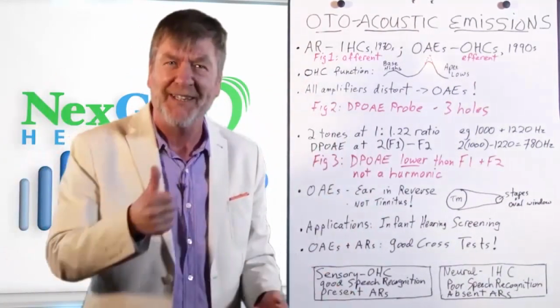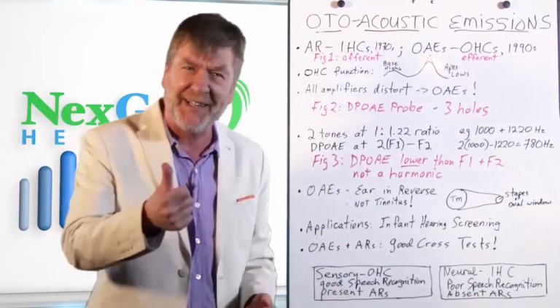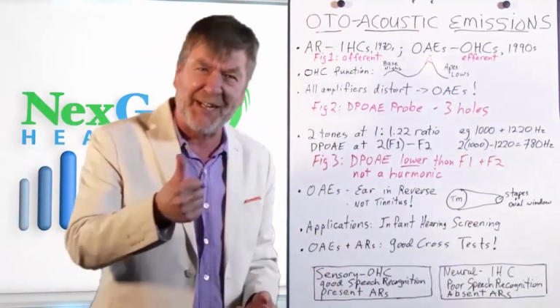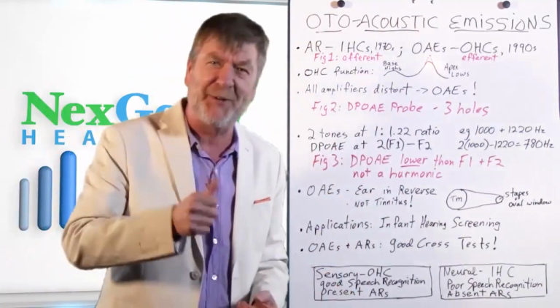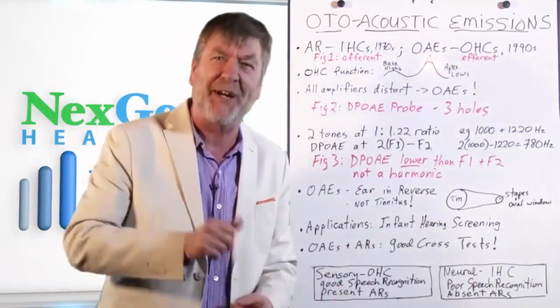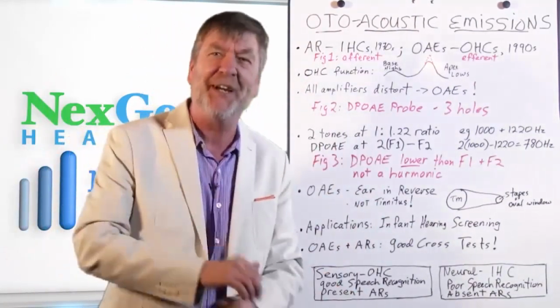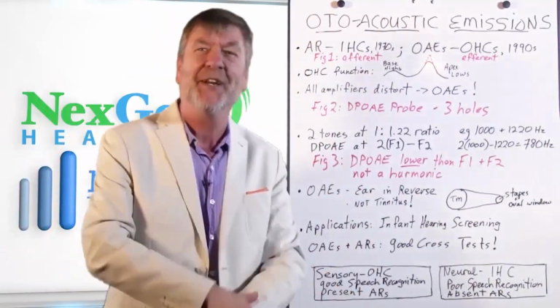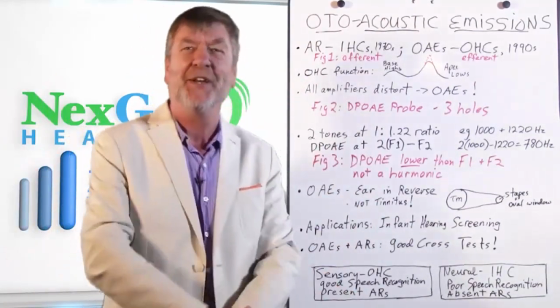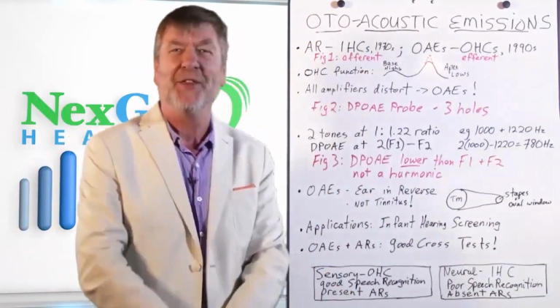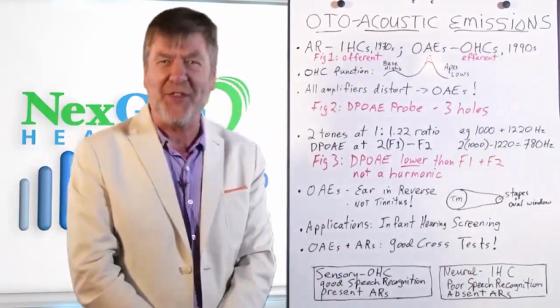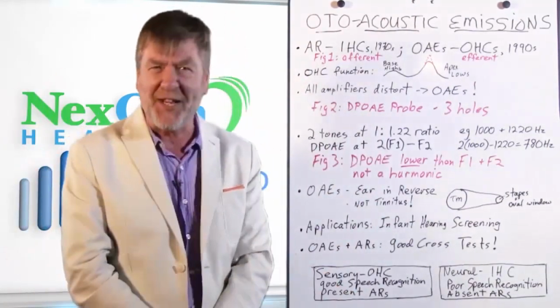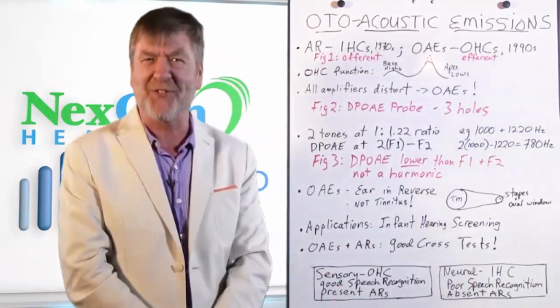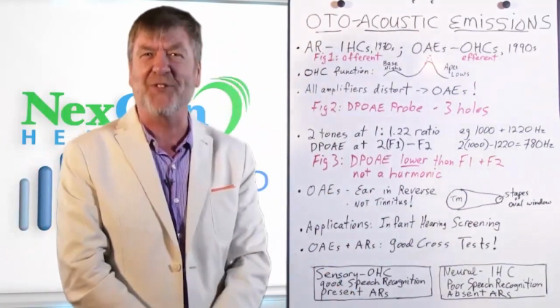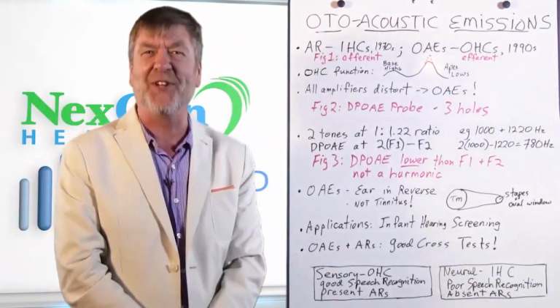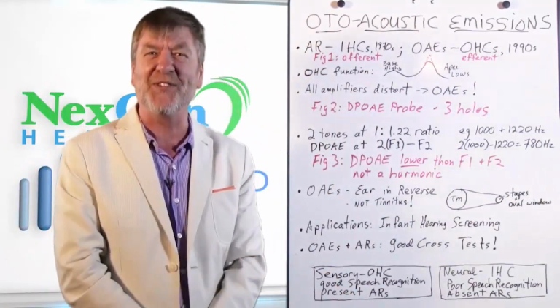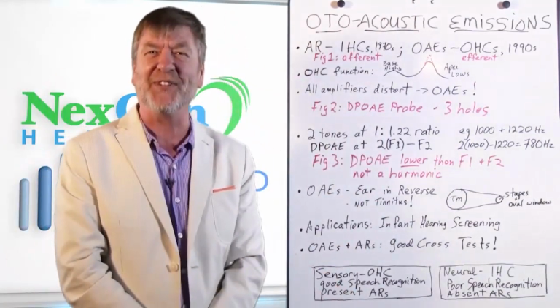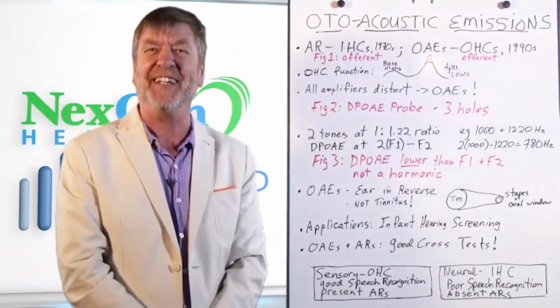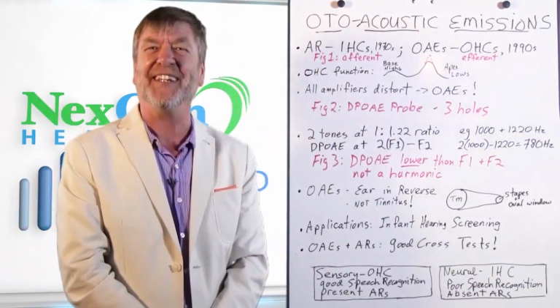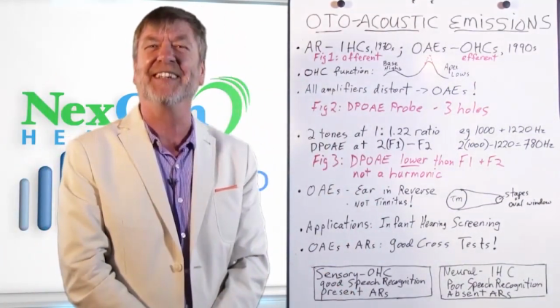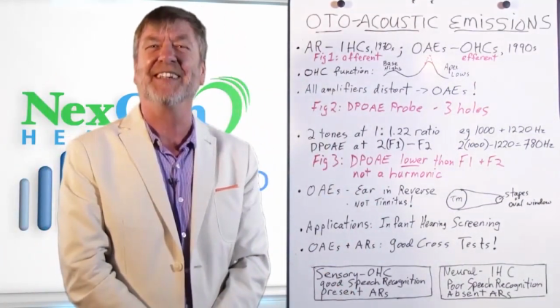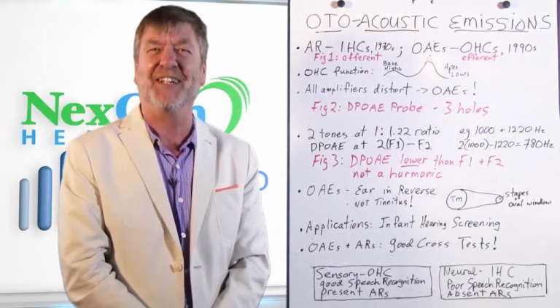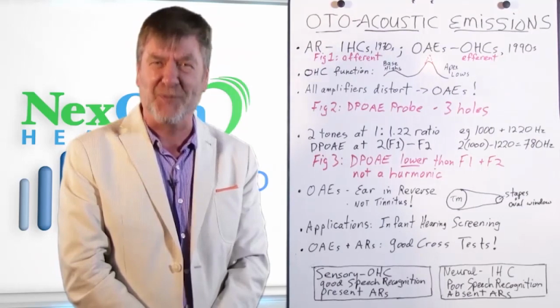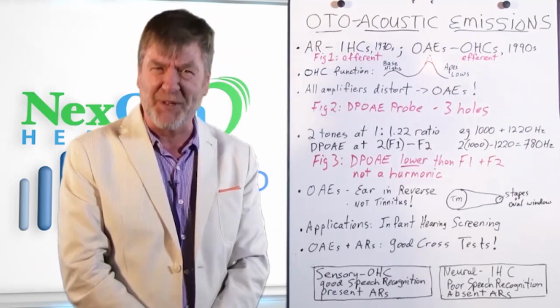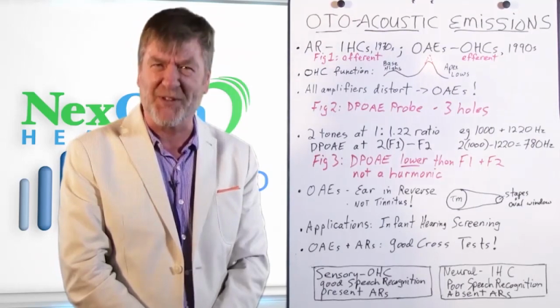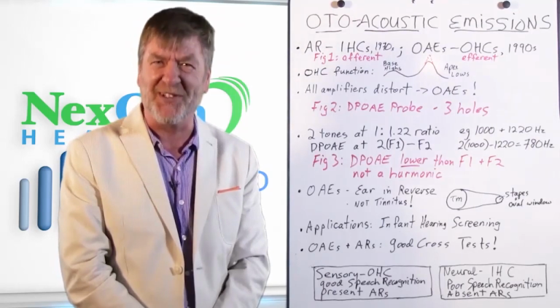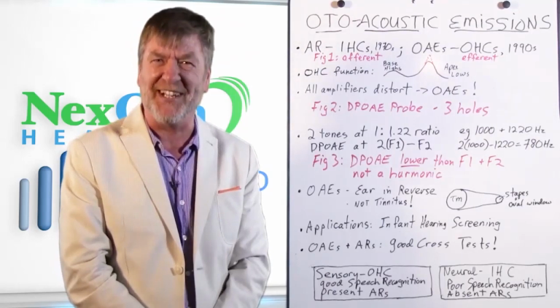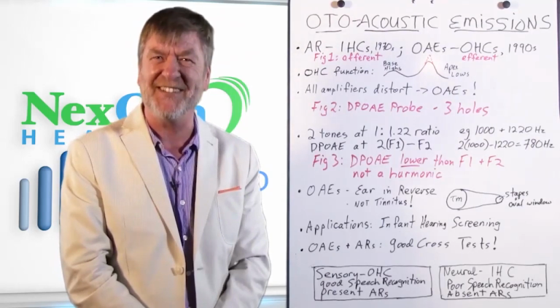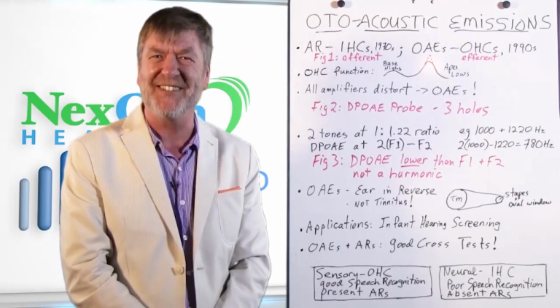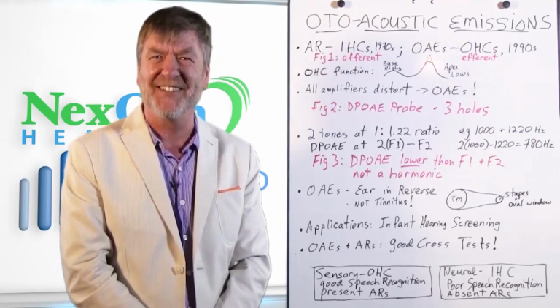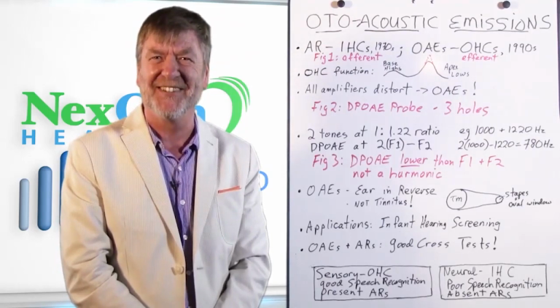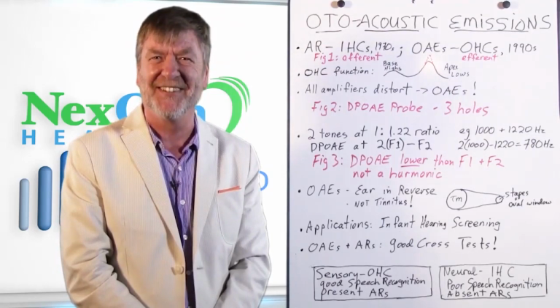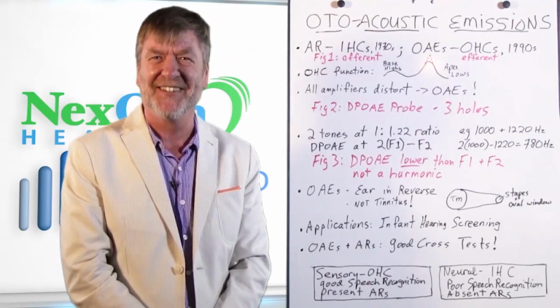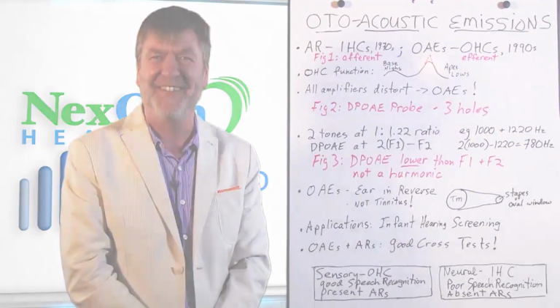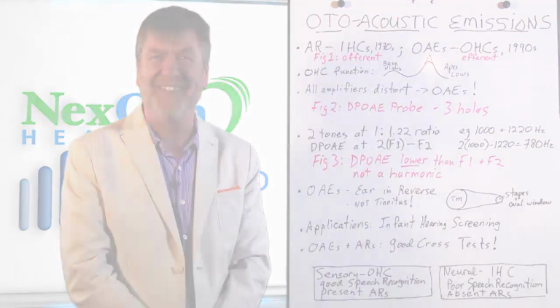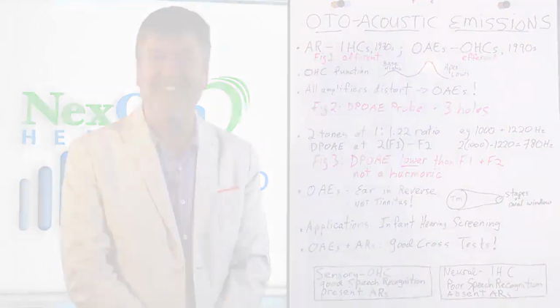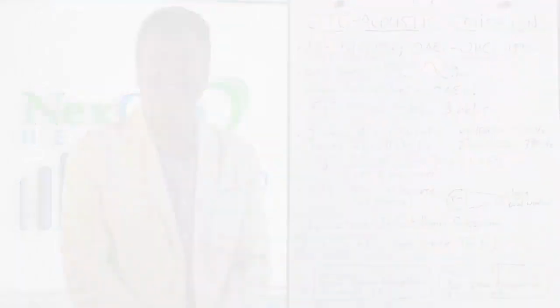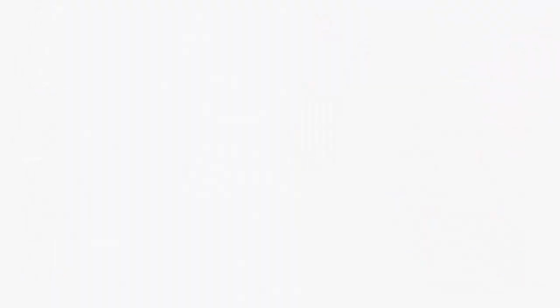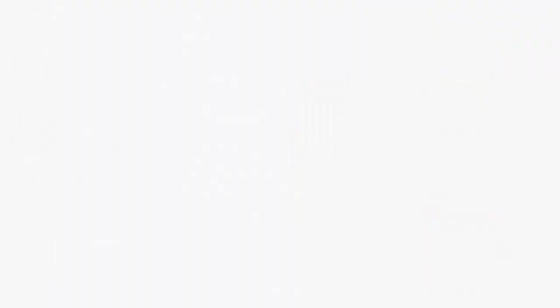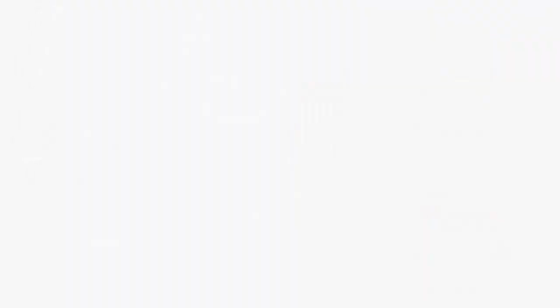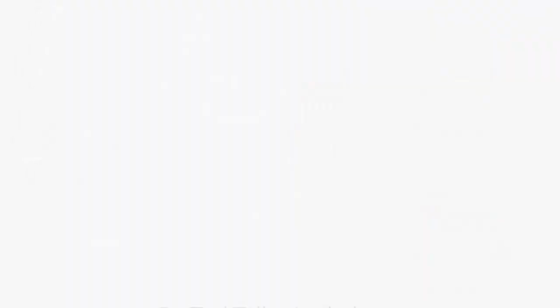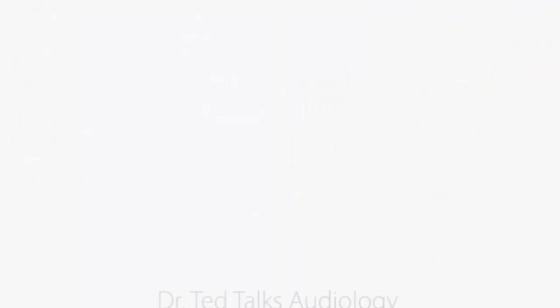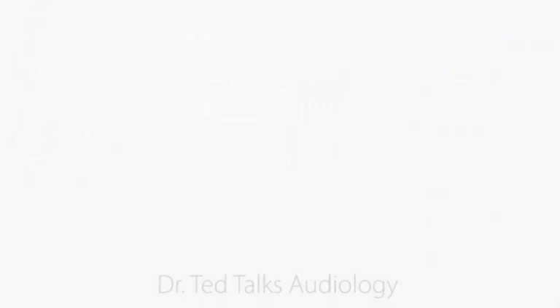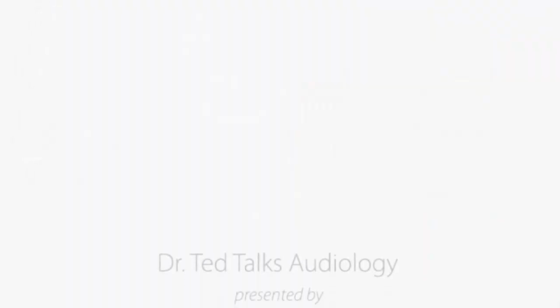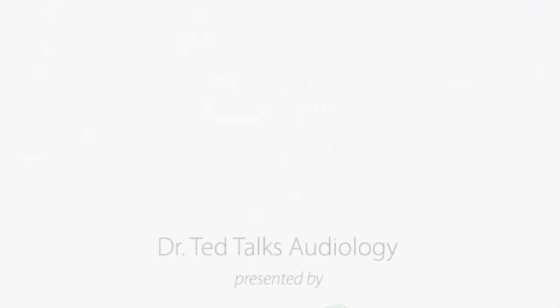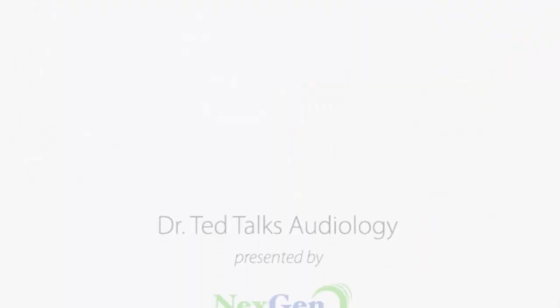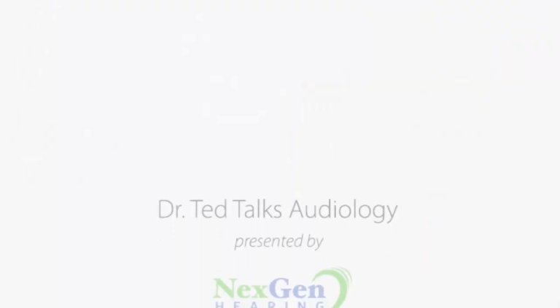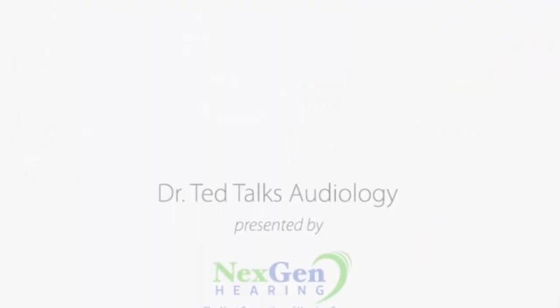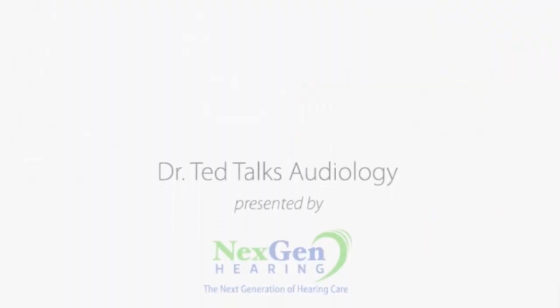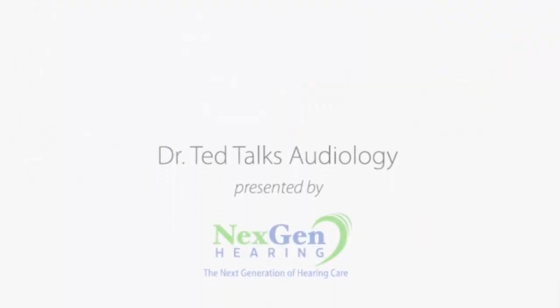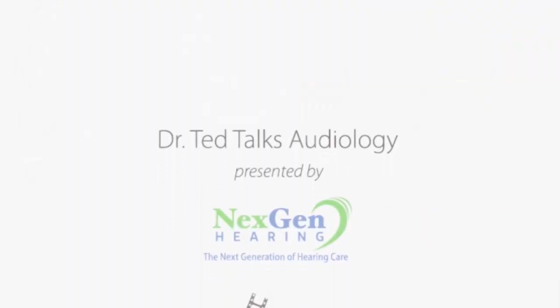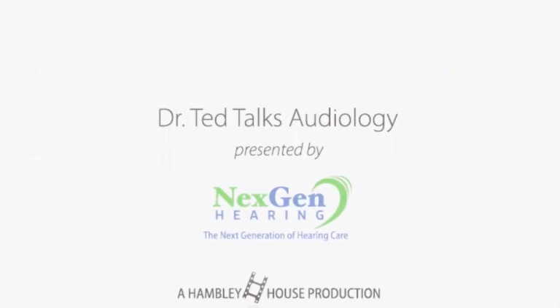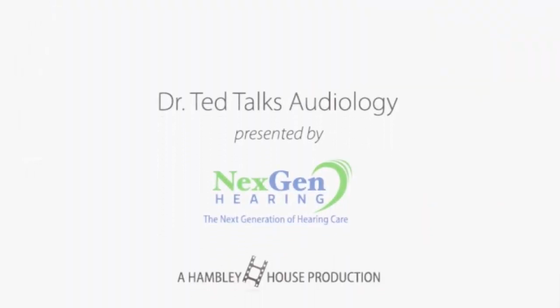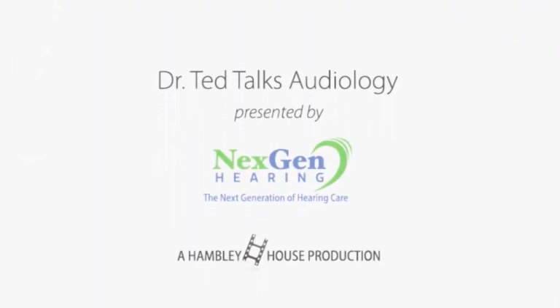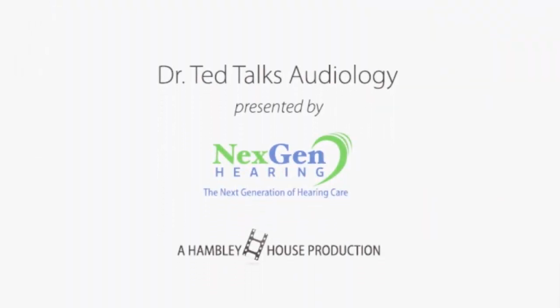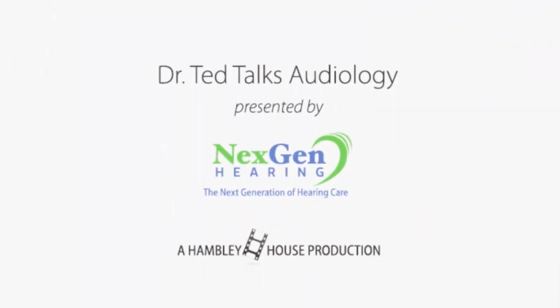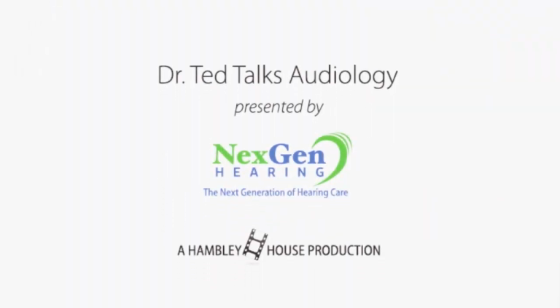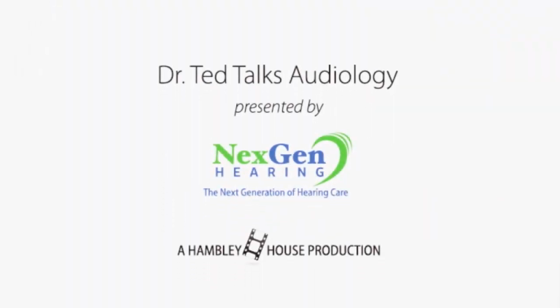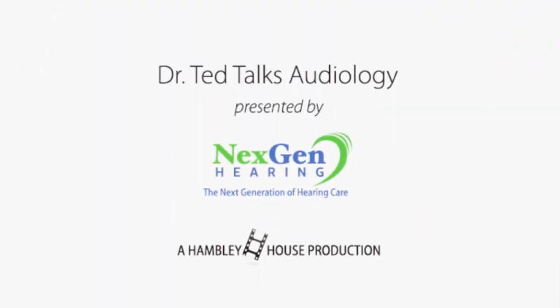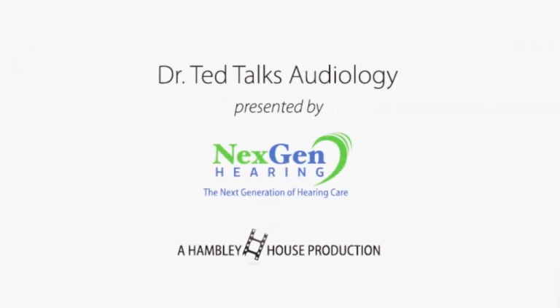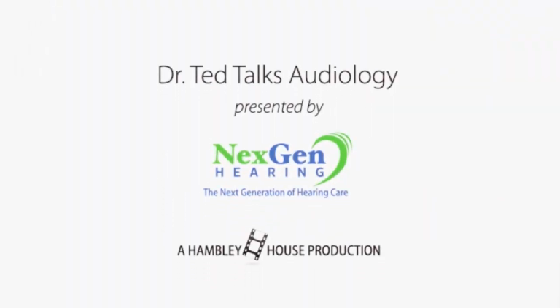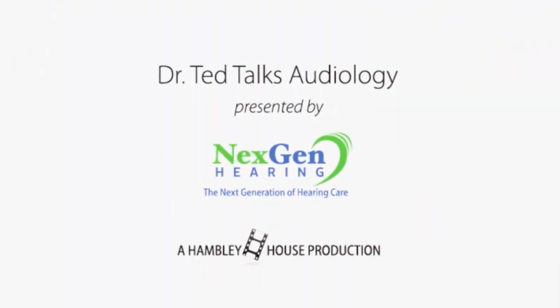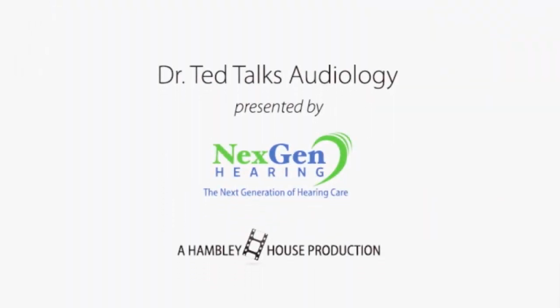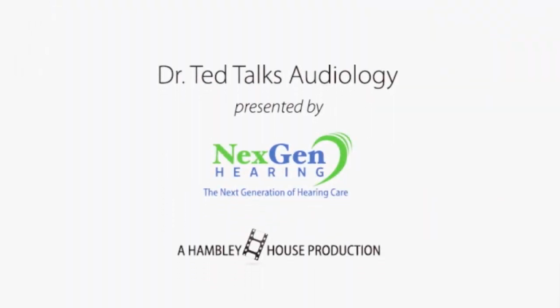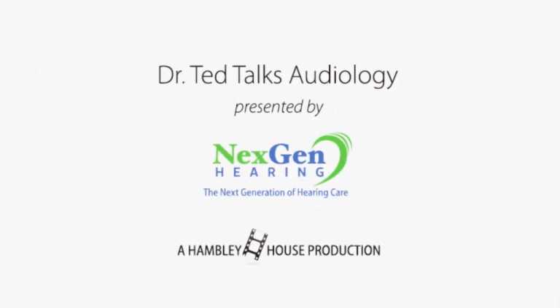Anyway, thanks for listening. It's been a slice. I'll see you next time. Bye.